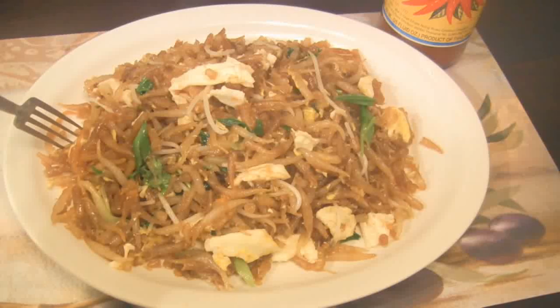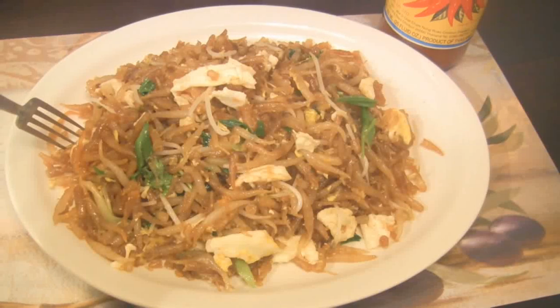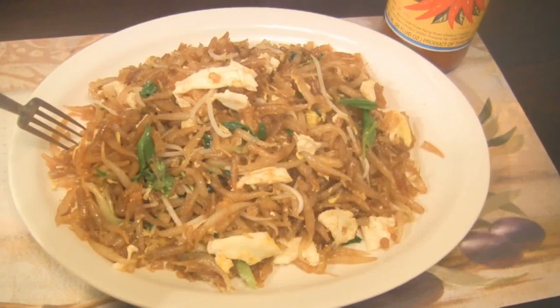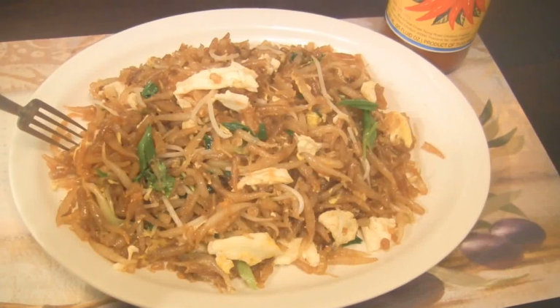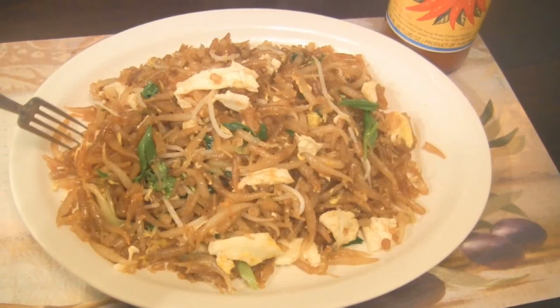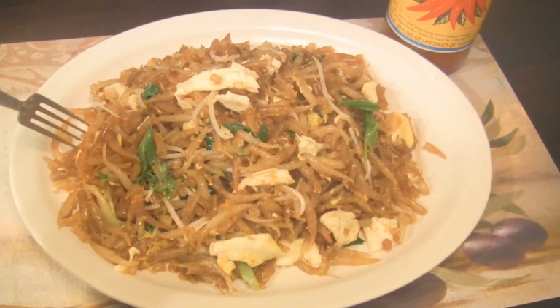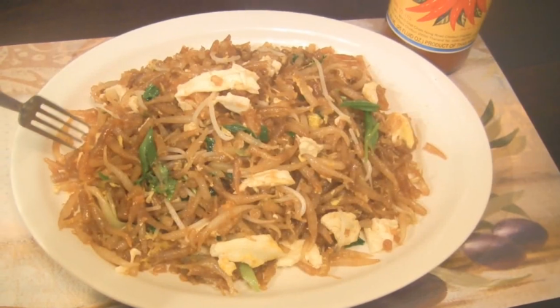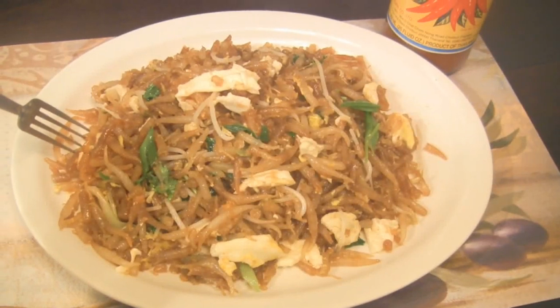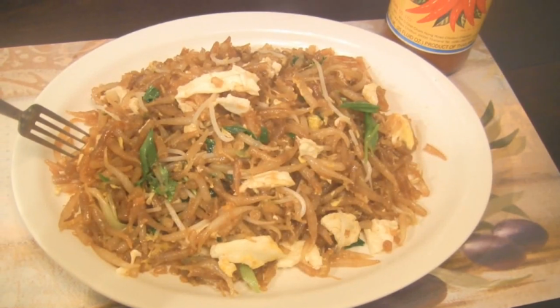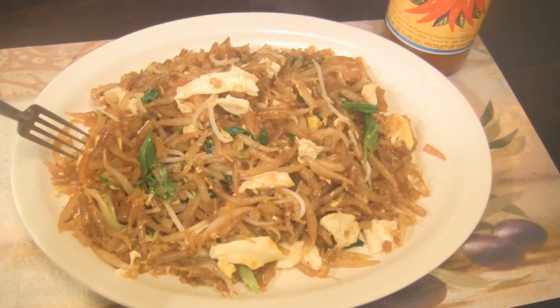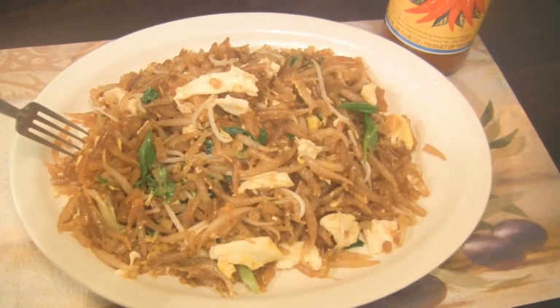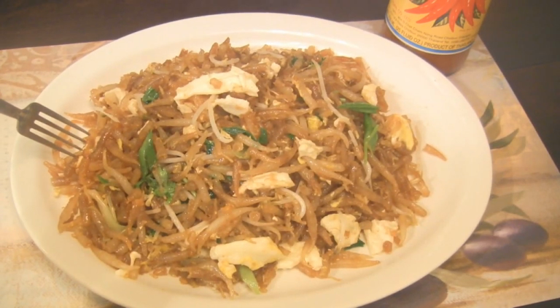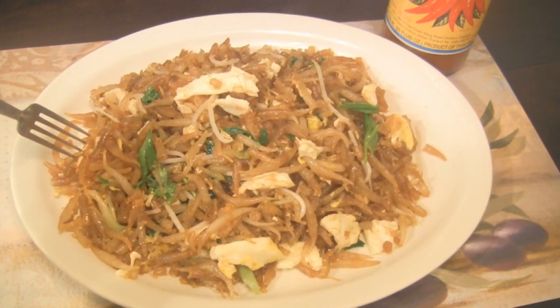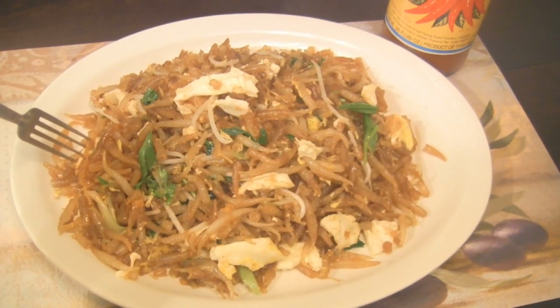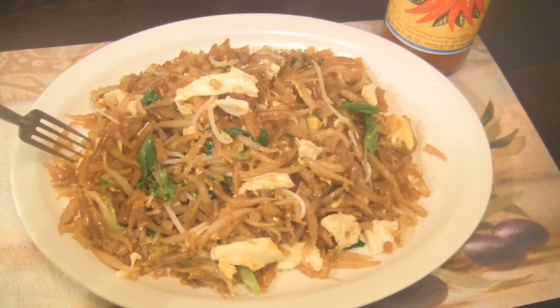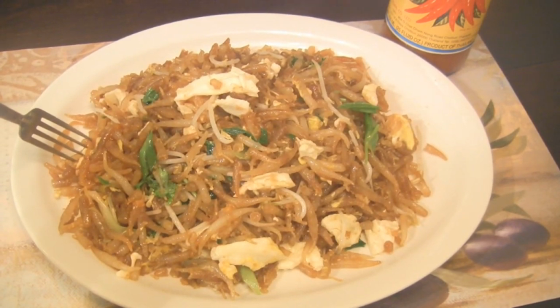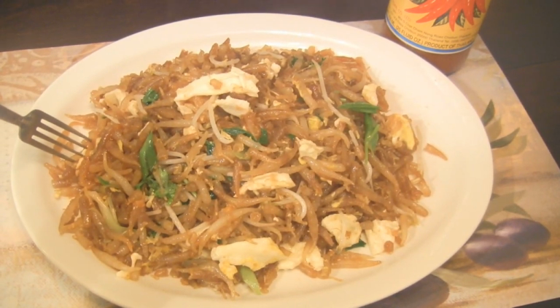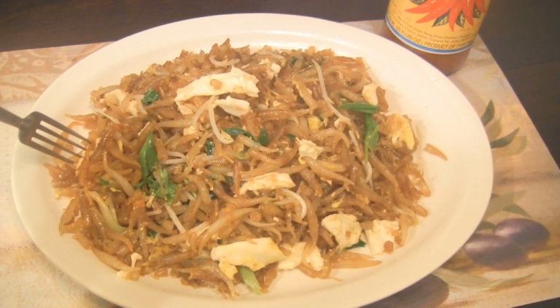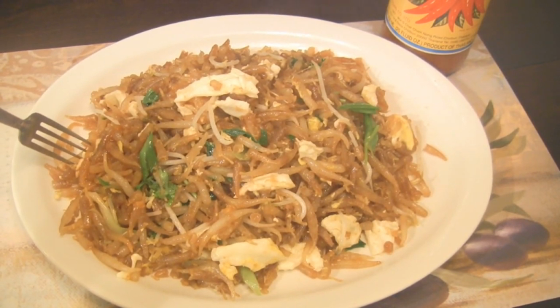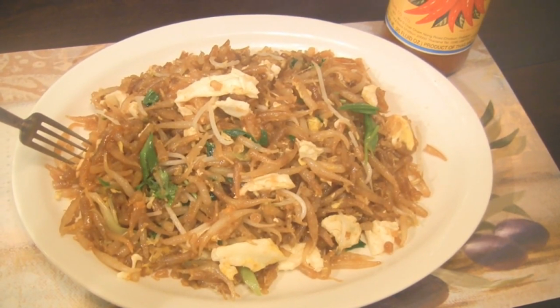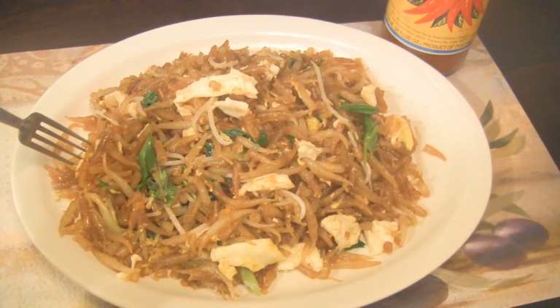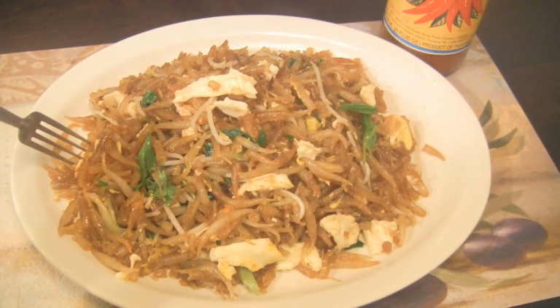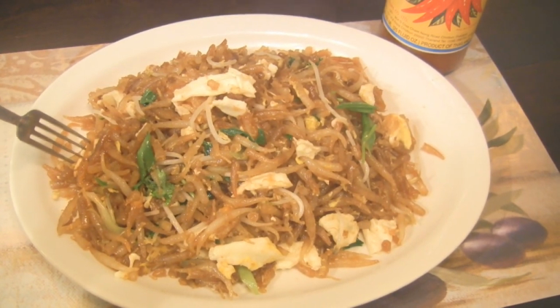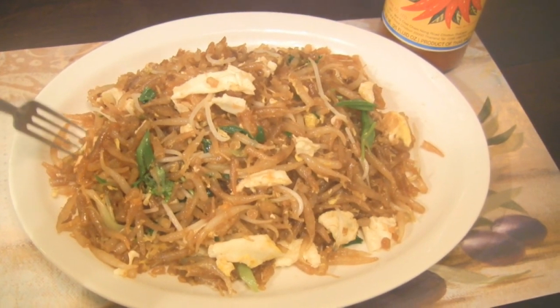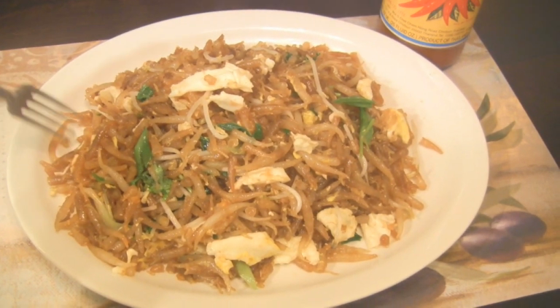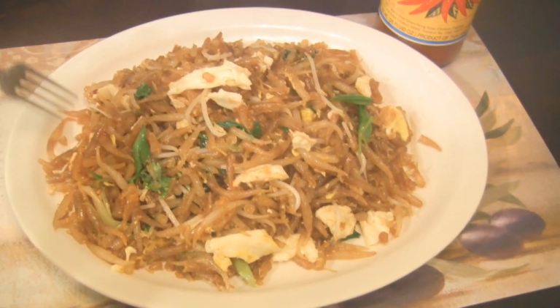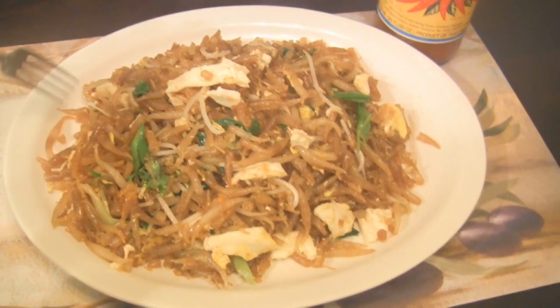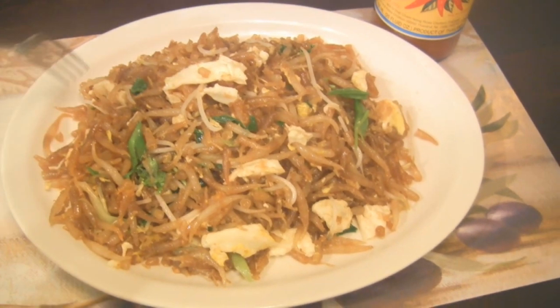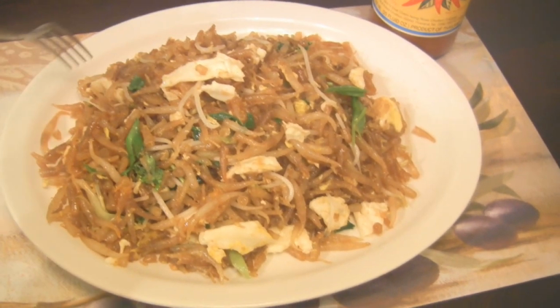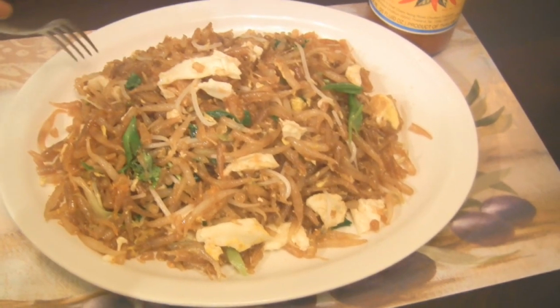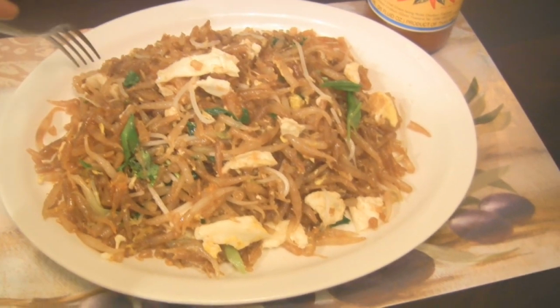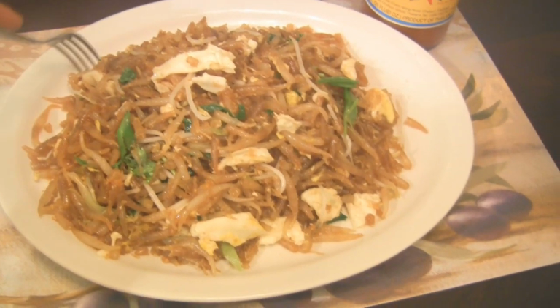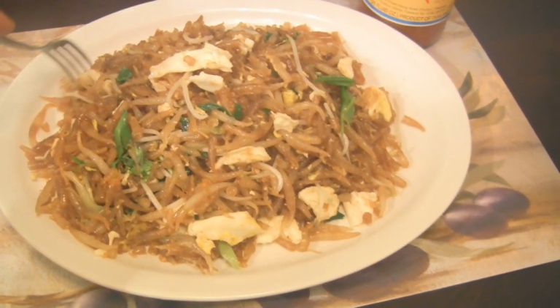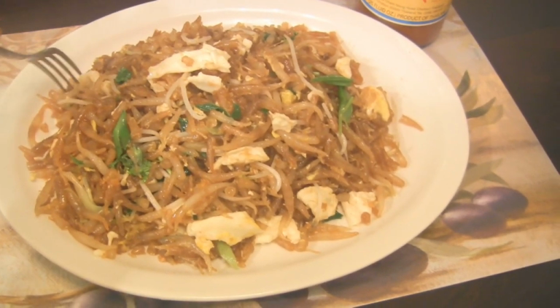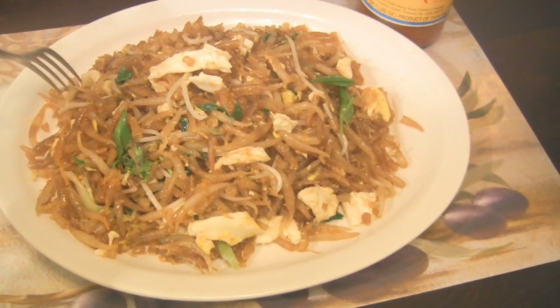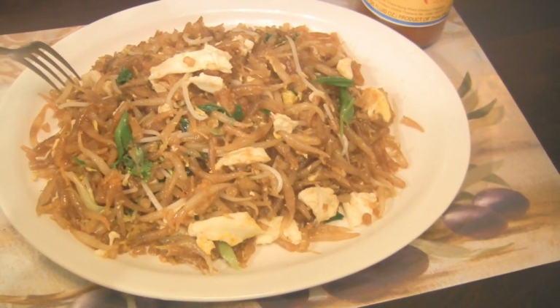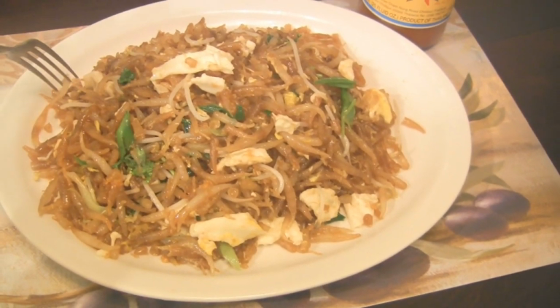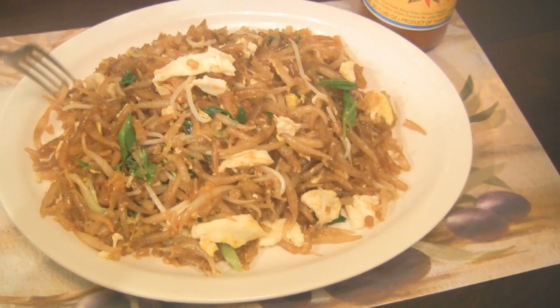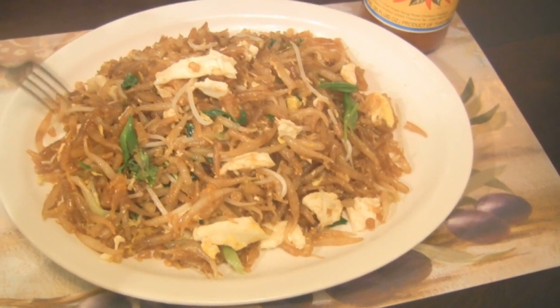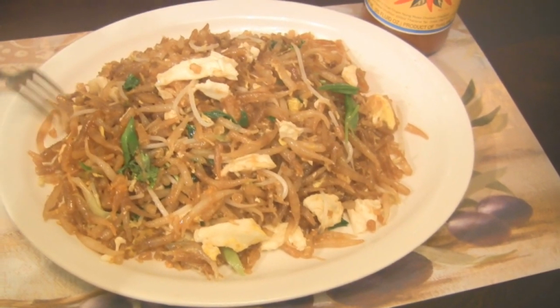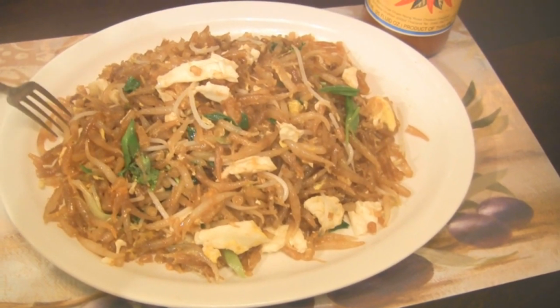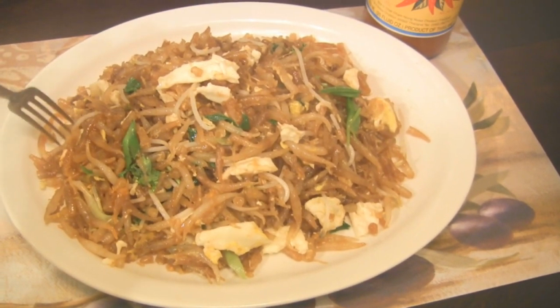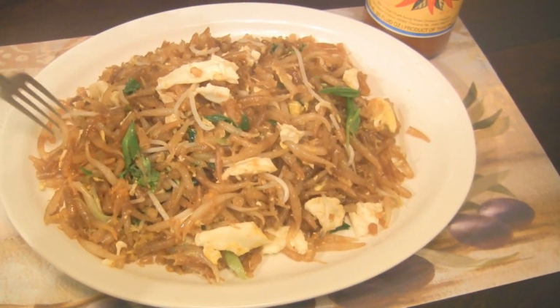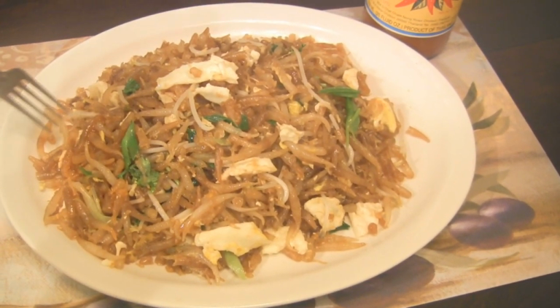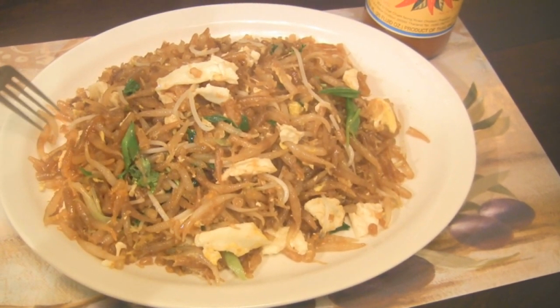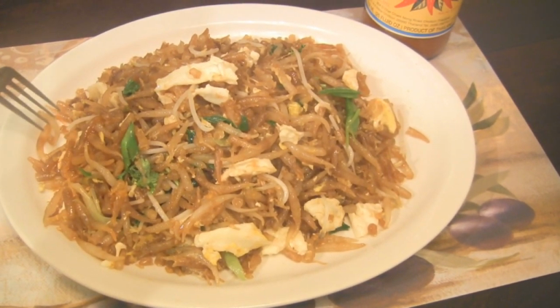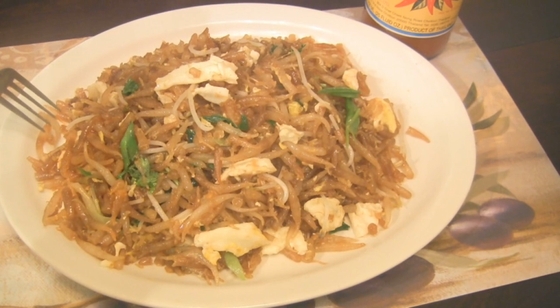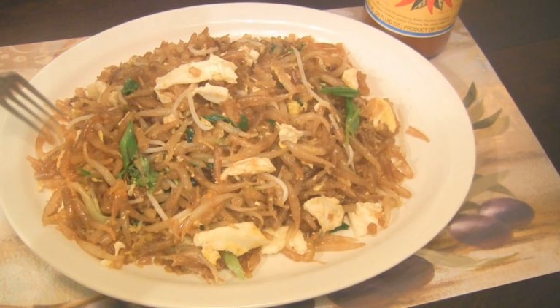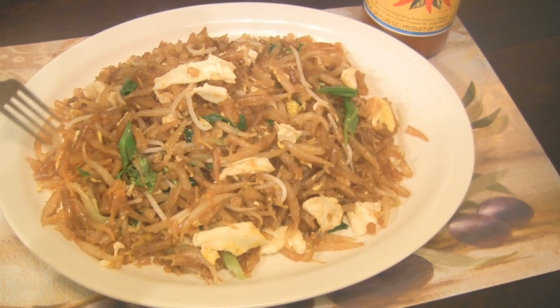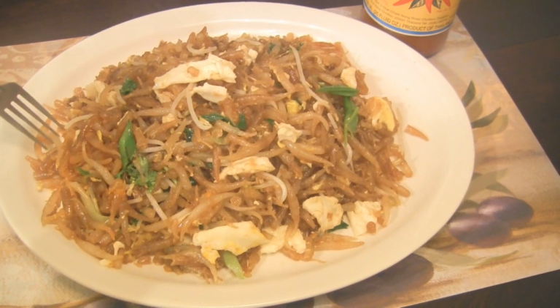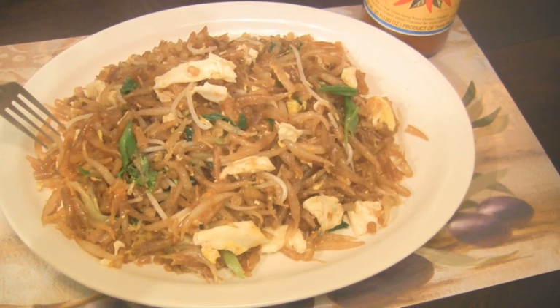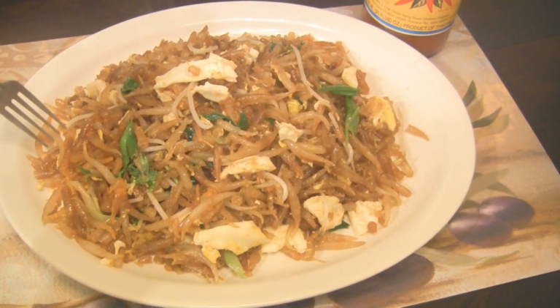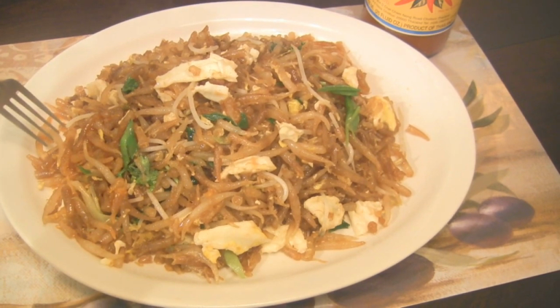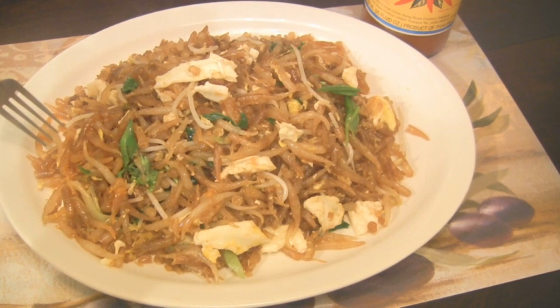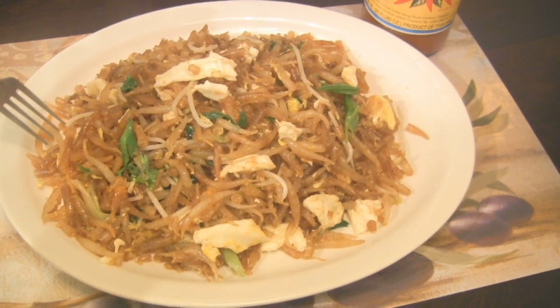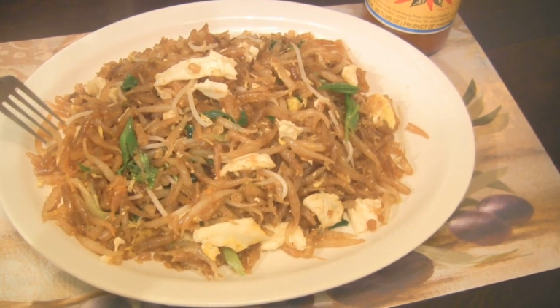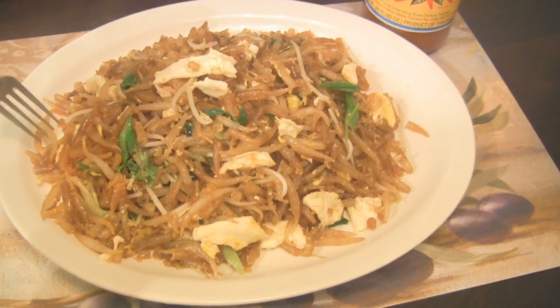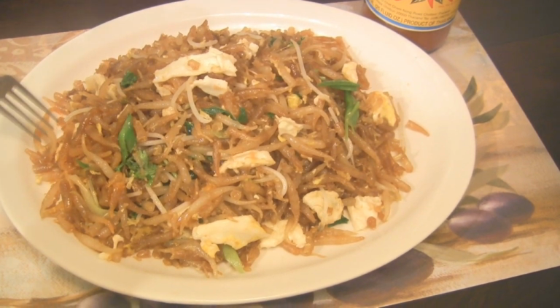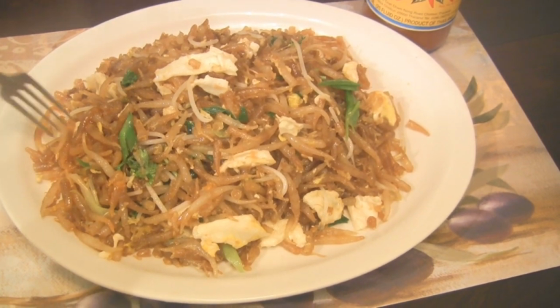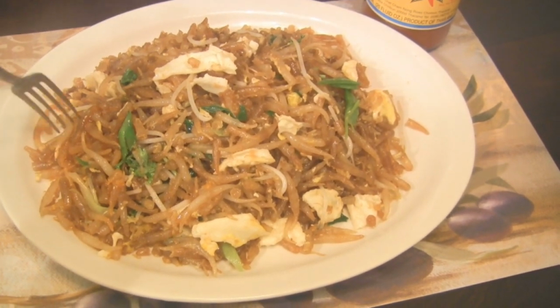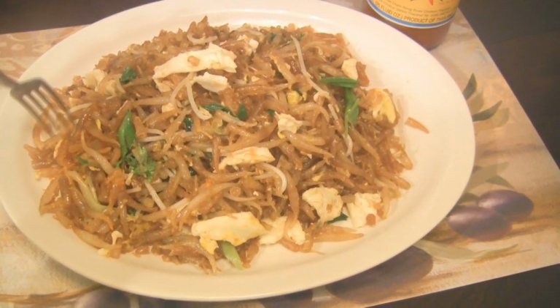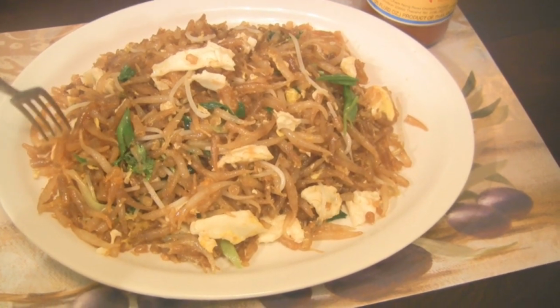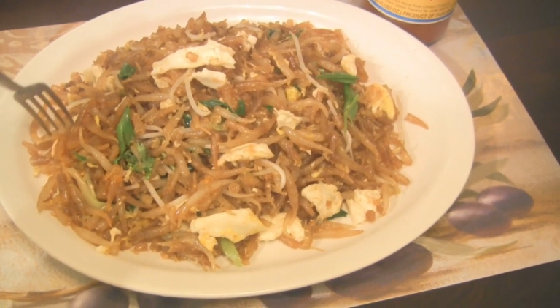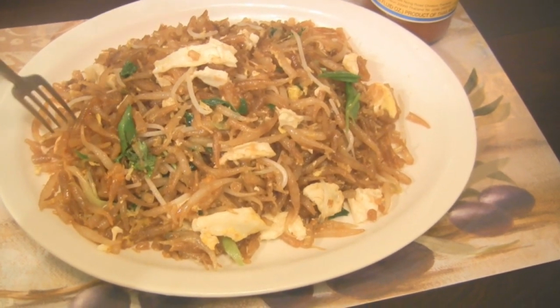Hi everyone, today I'll be making another style of pan-fry short noodle. Cambodians call it Lod Cha.